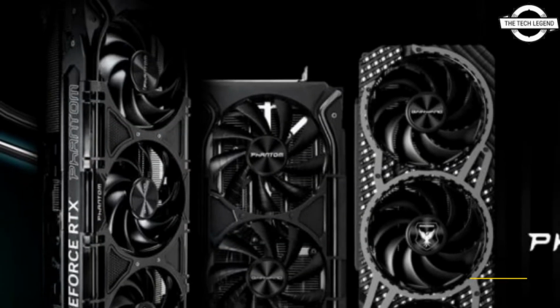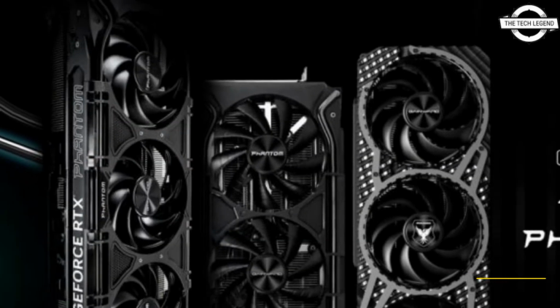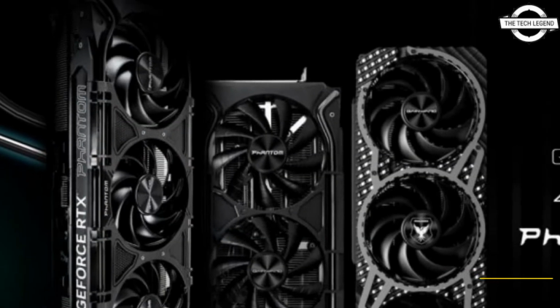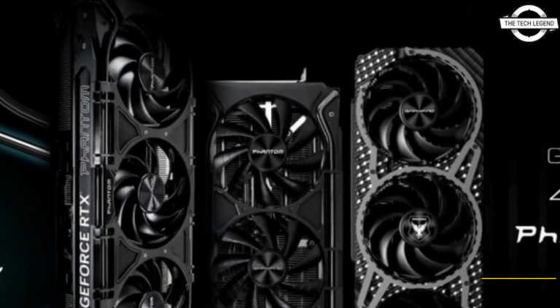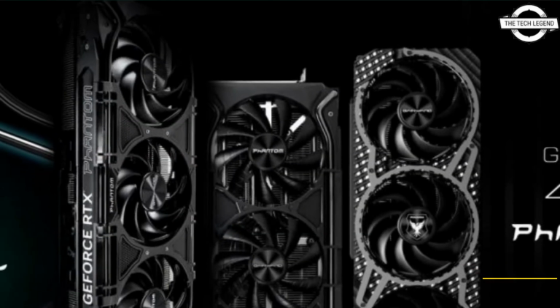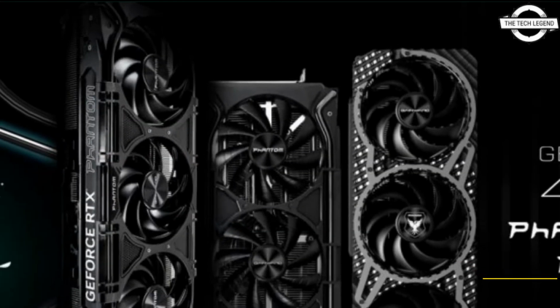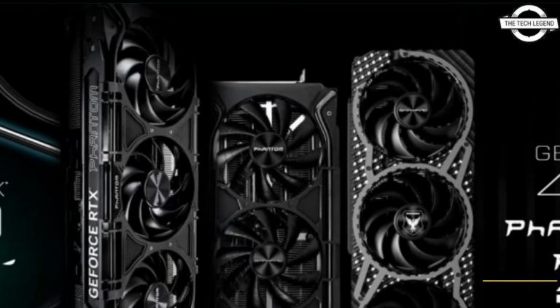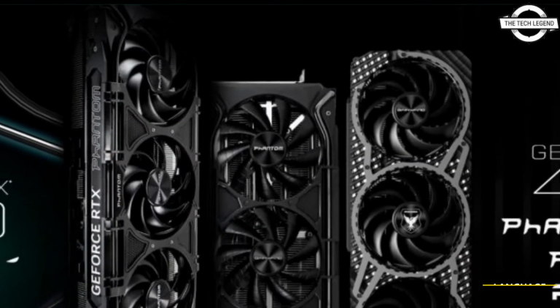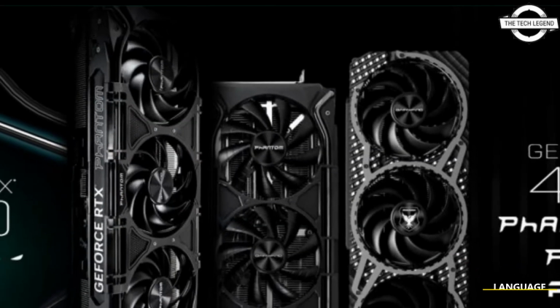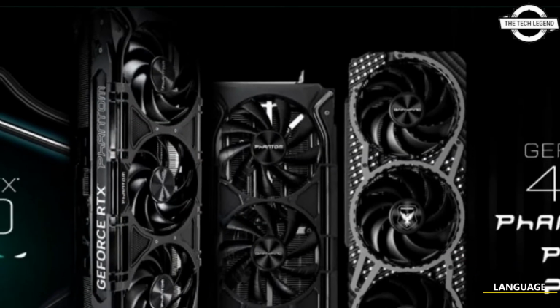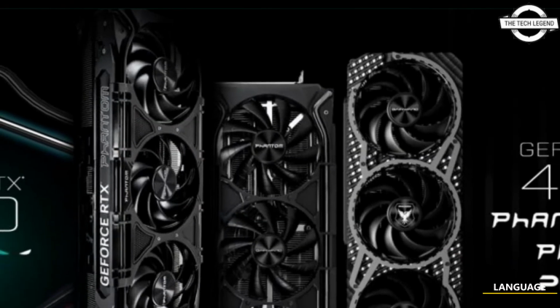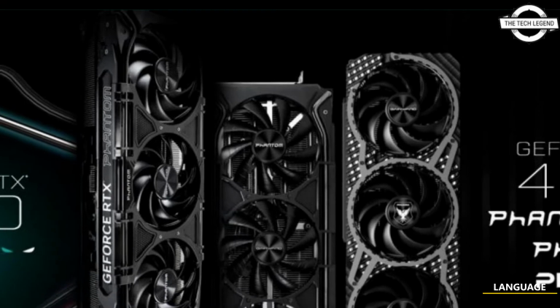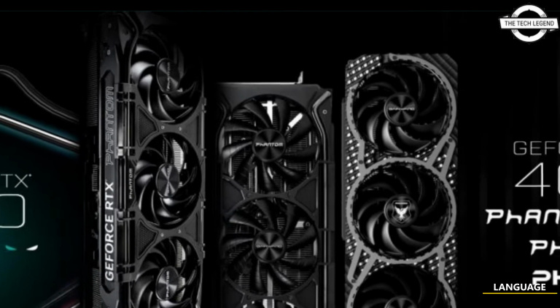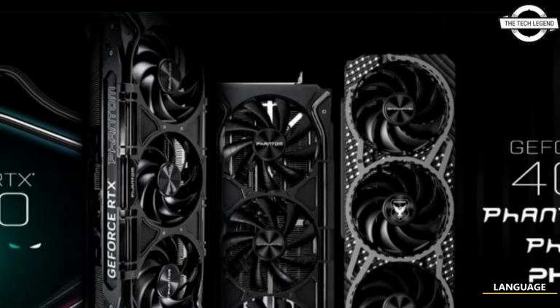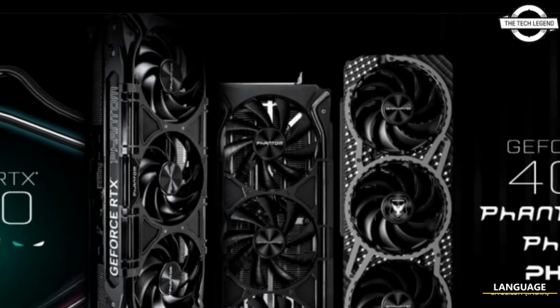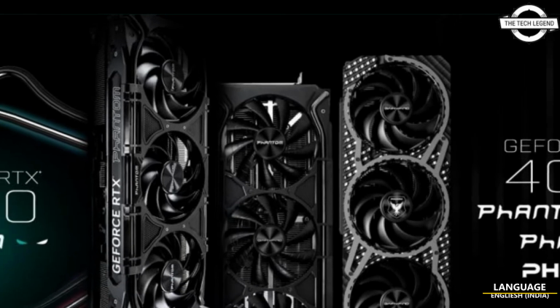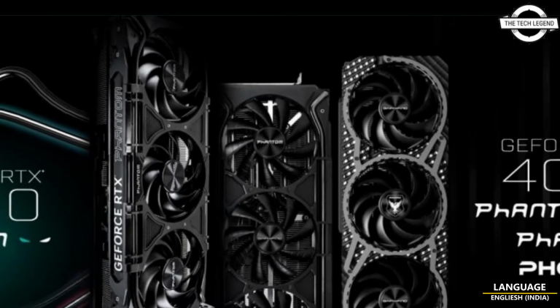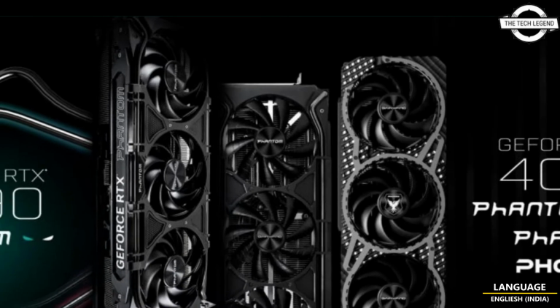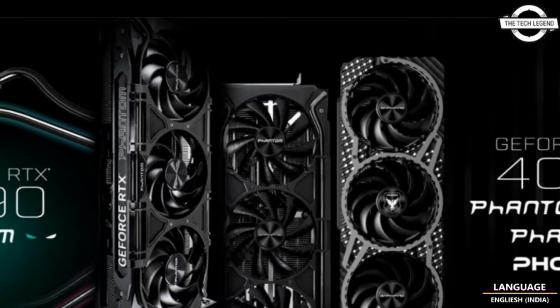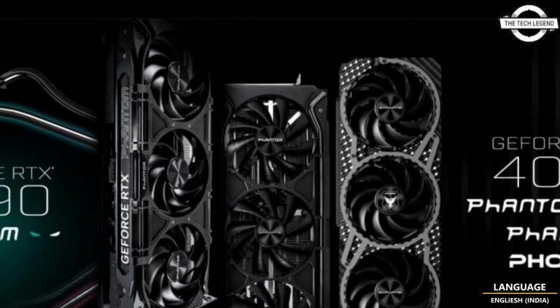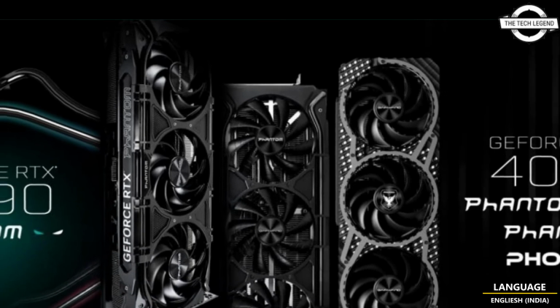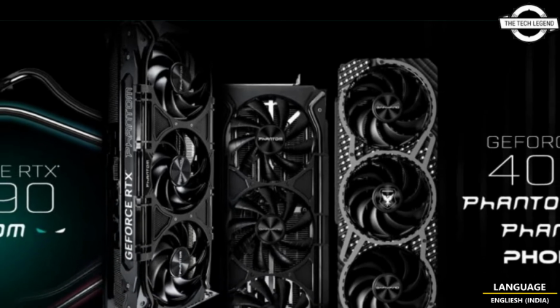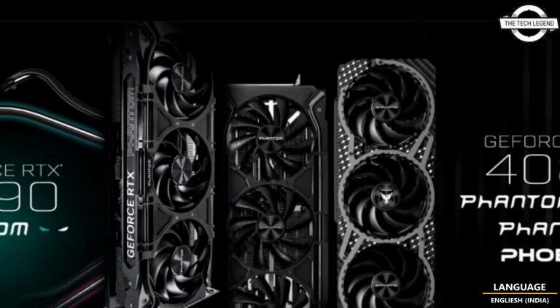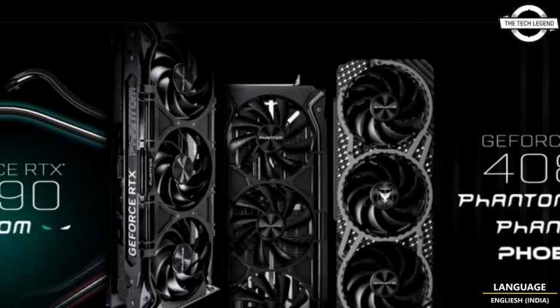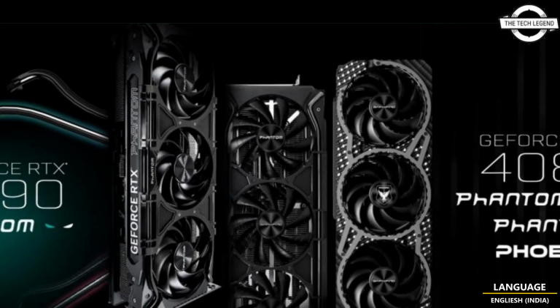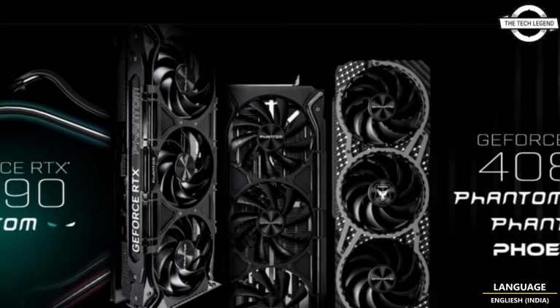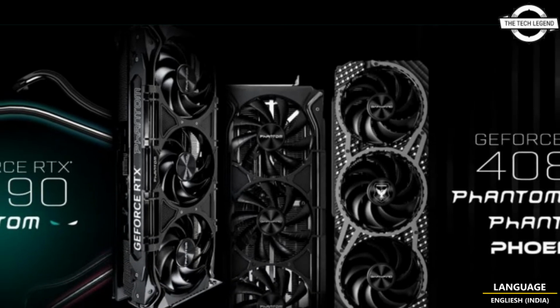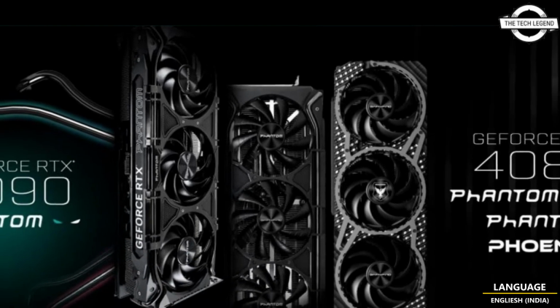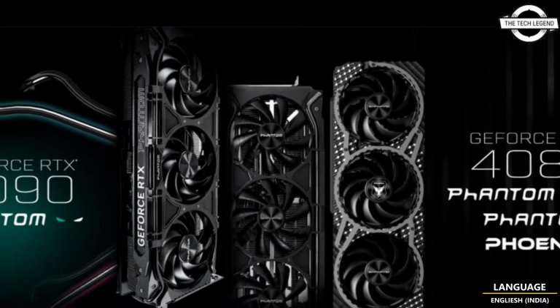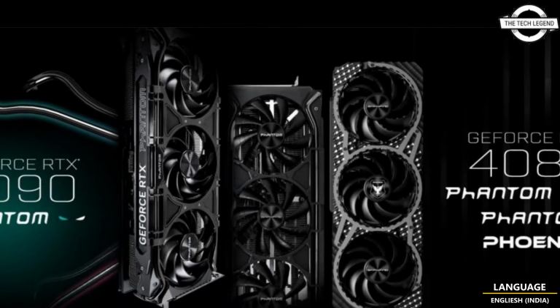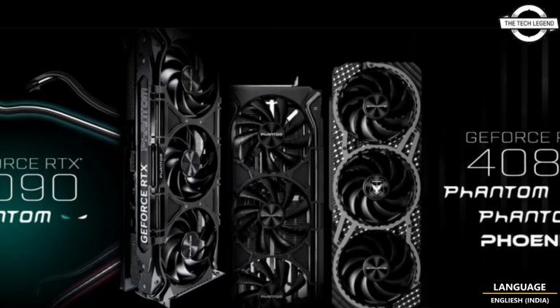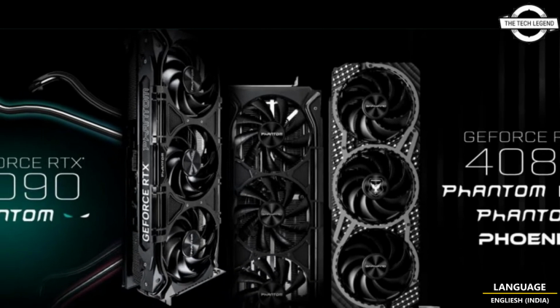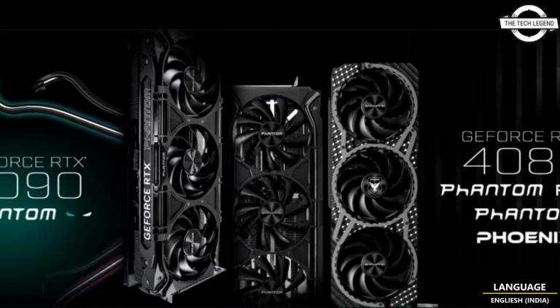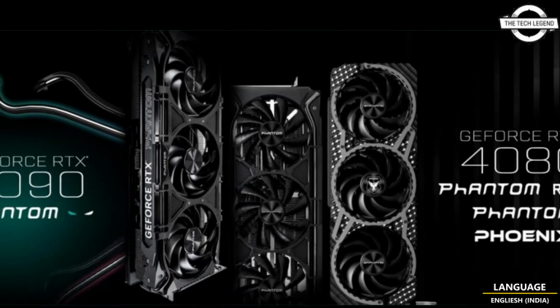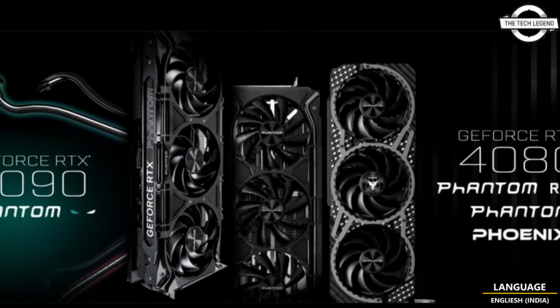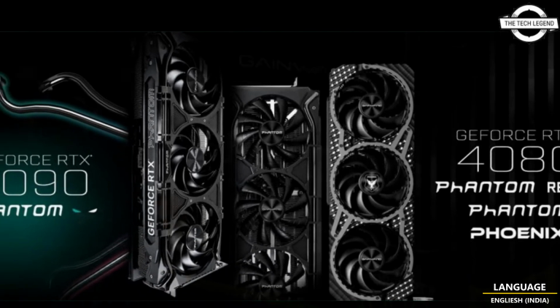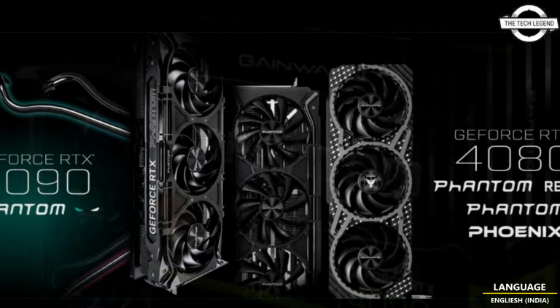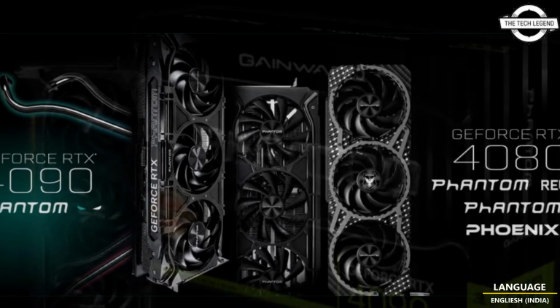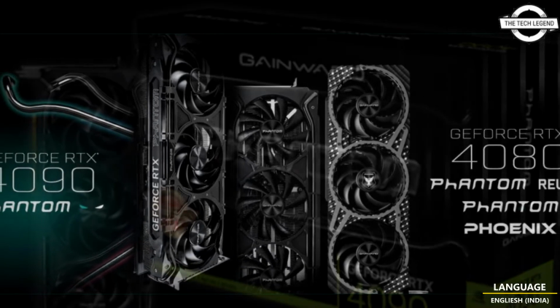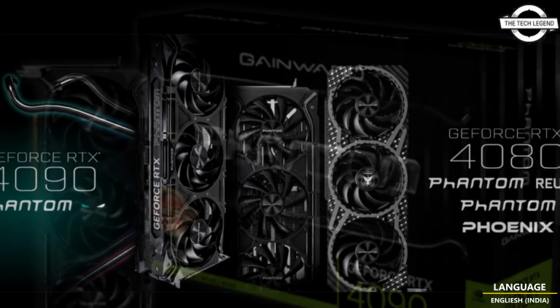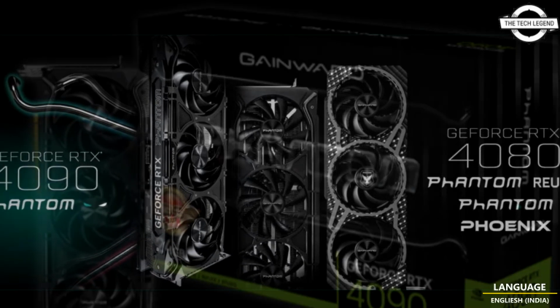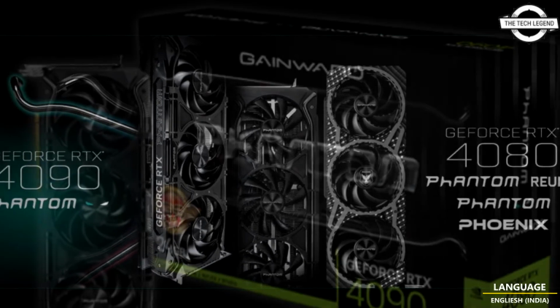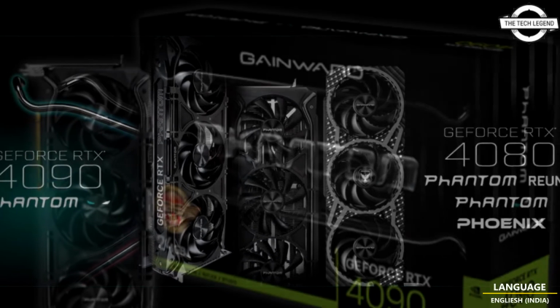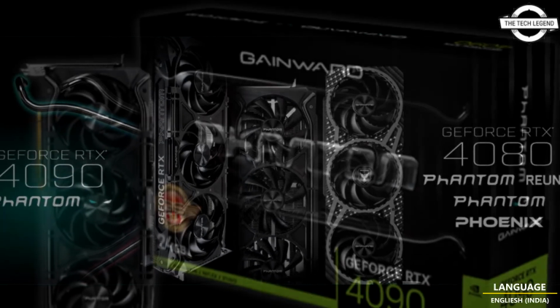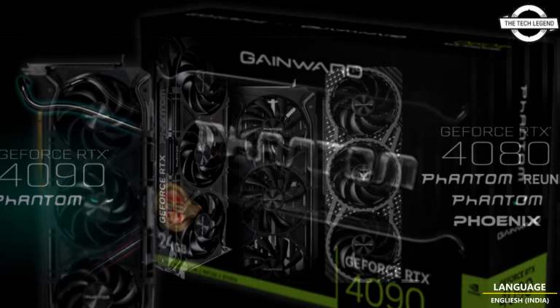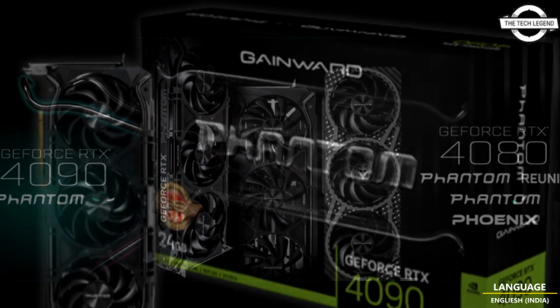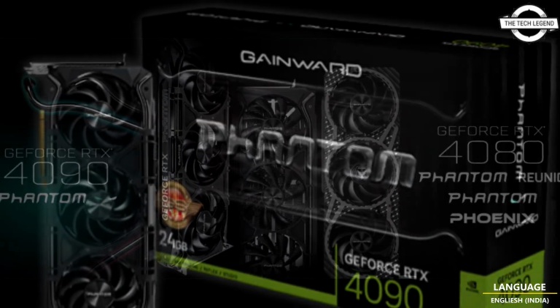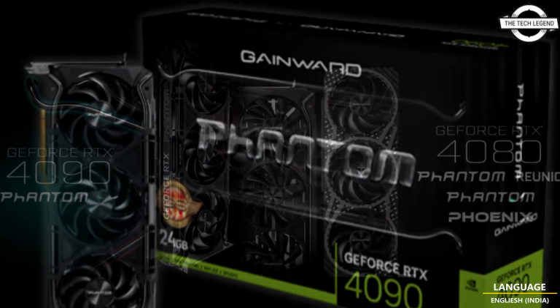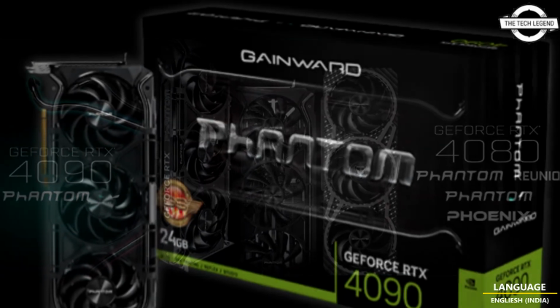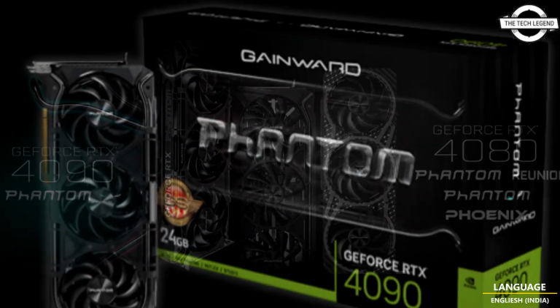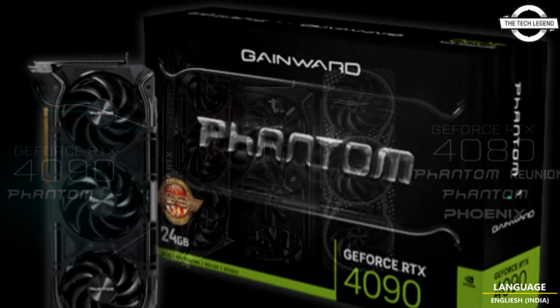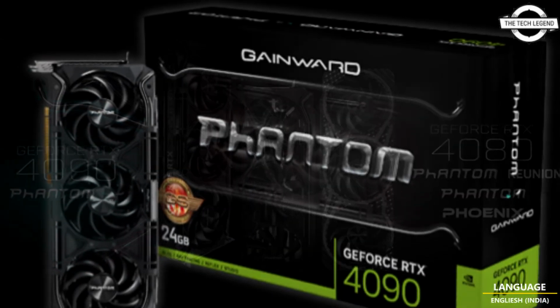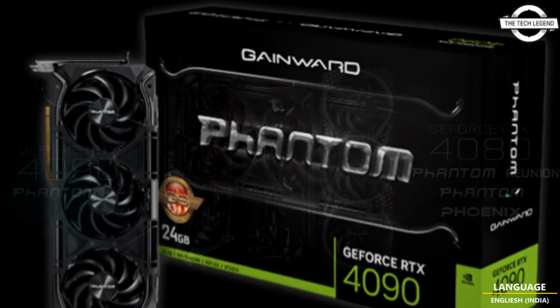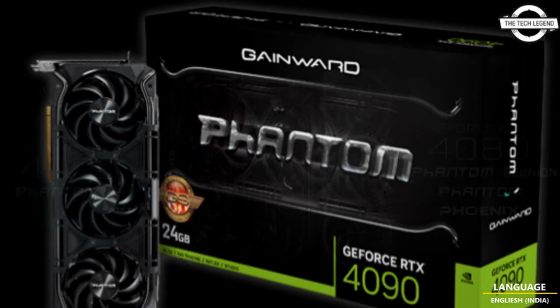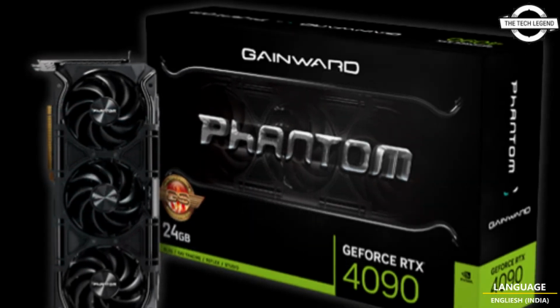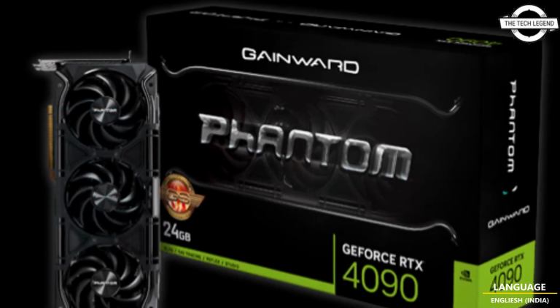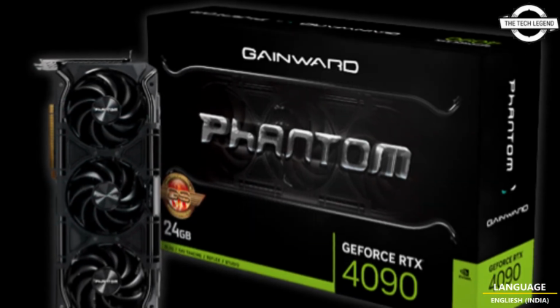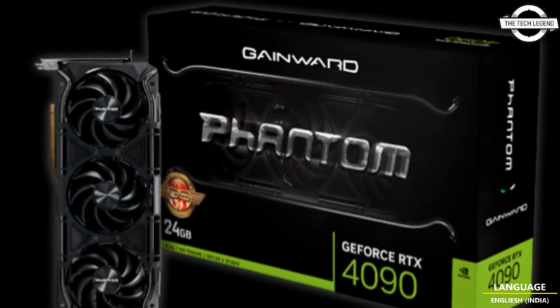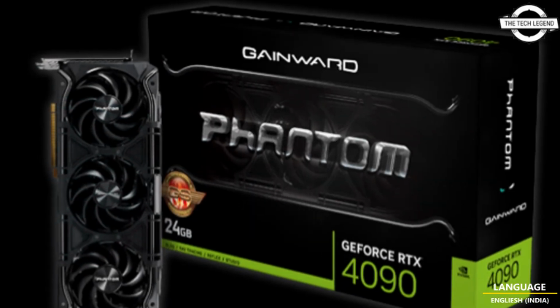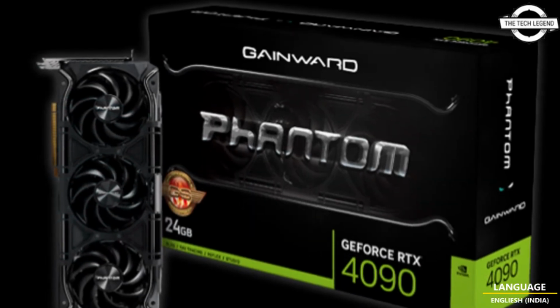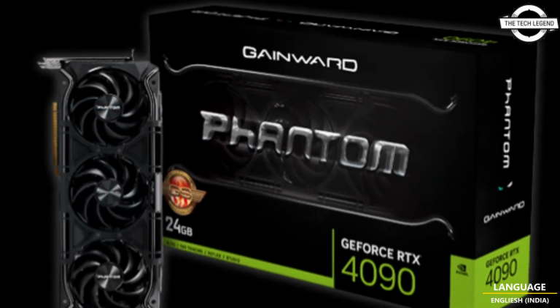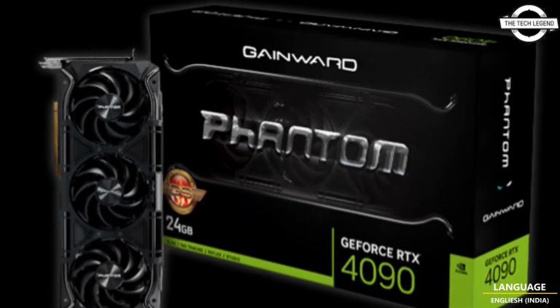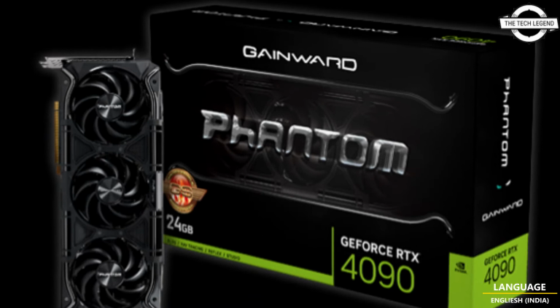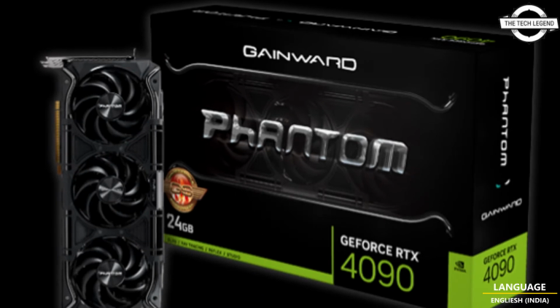Hello friends, welcome to the TechLizzen channel. Today I will talk about Gainward RTX 40 series graphics cards.